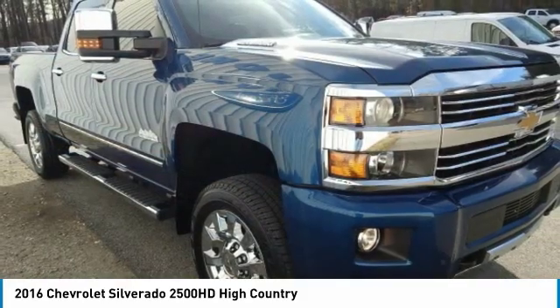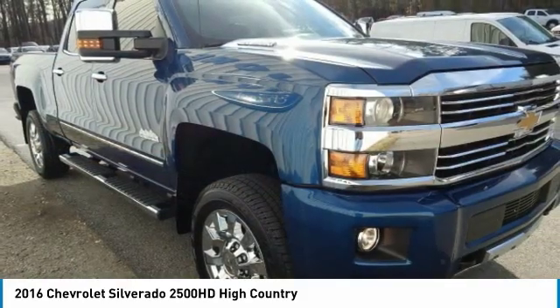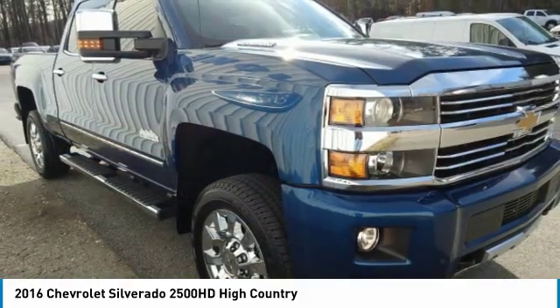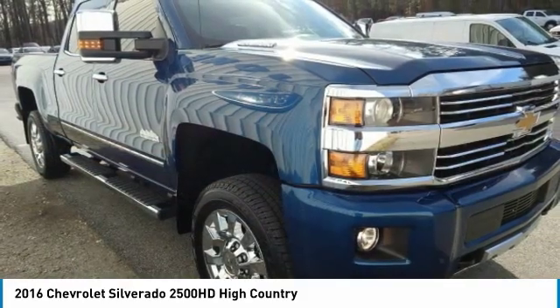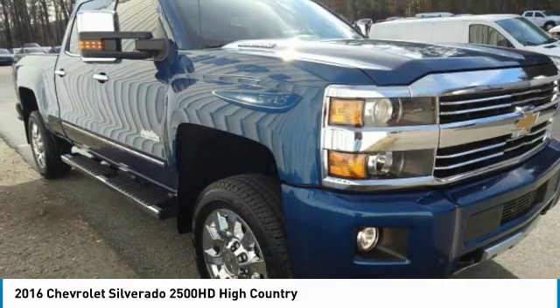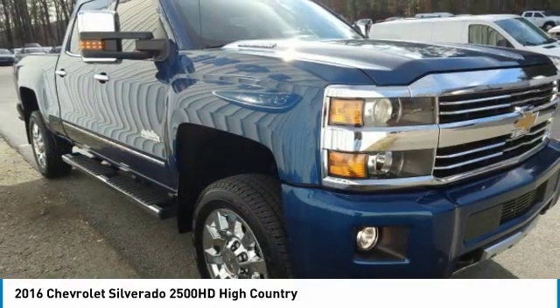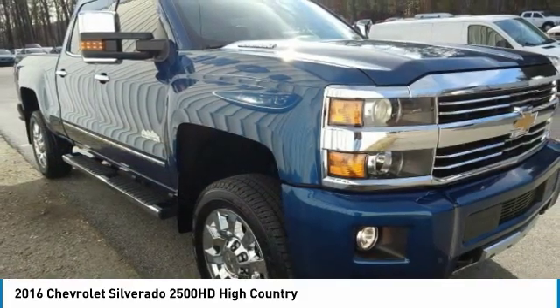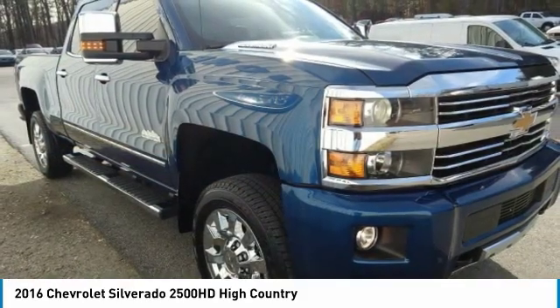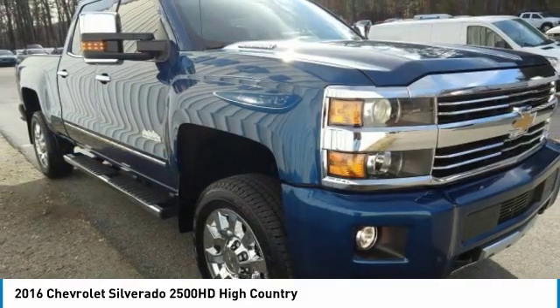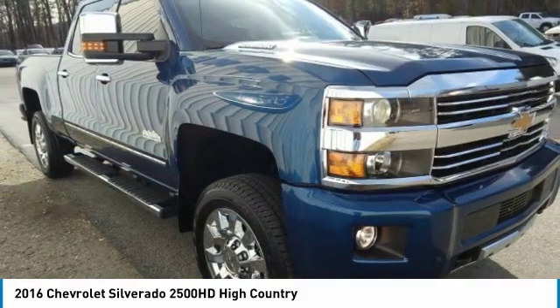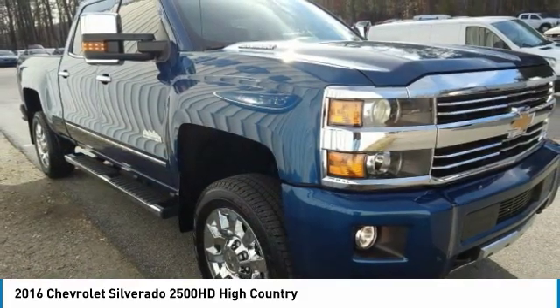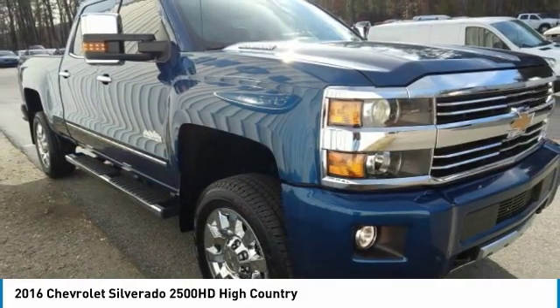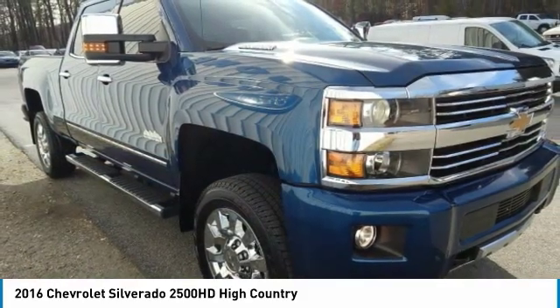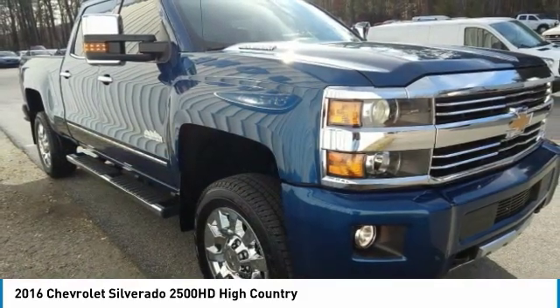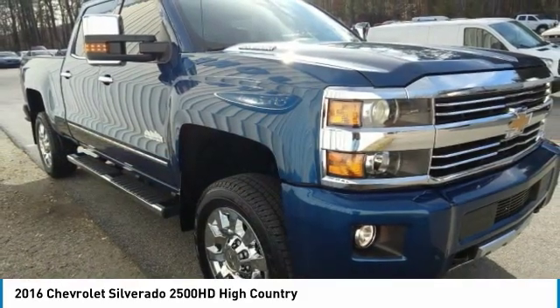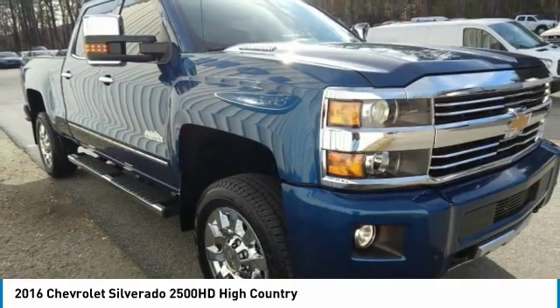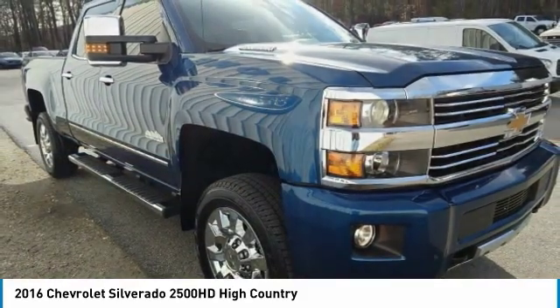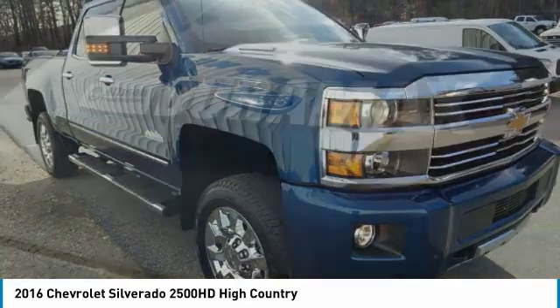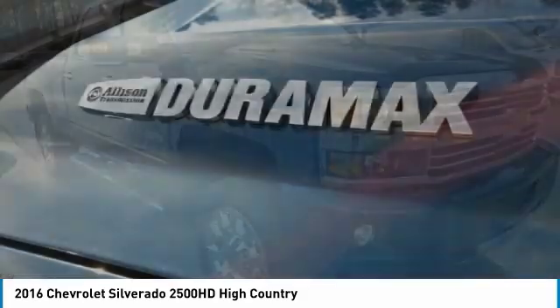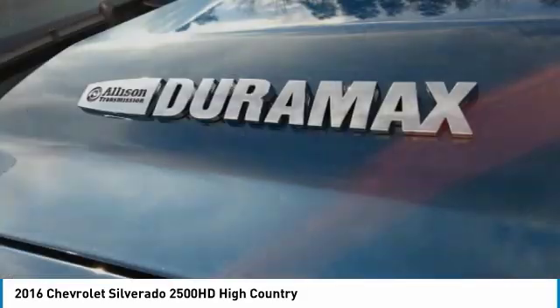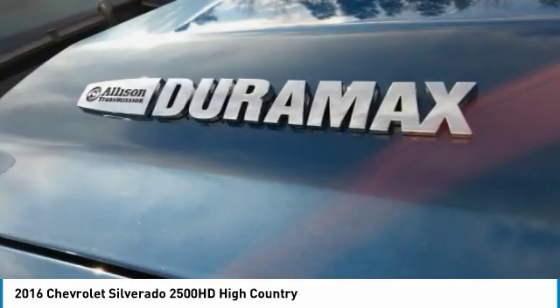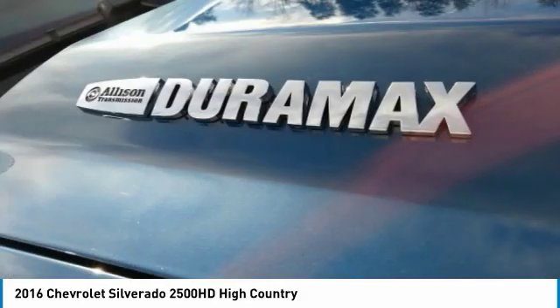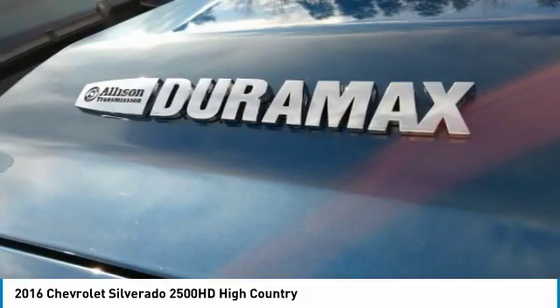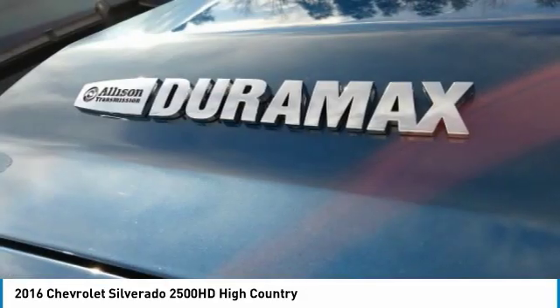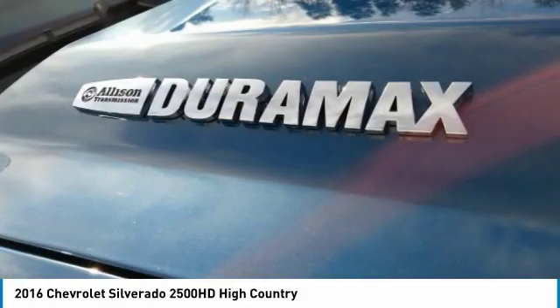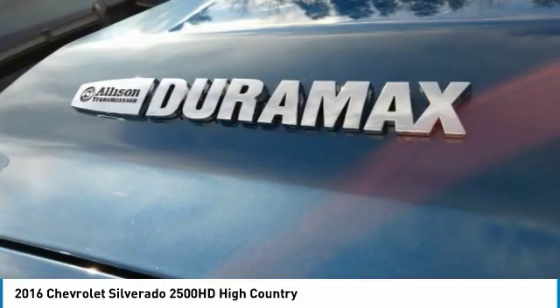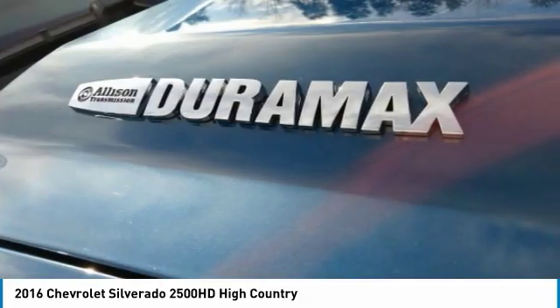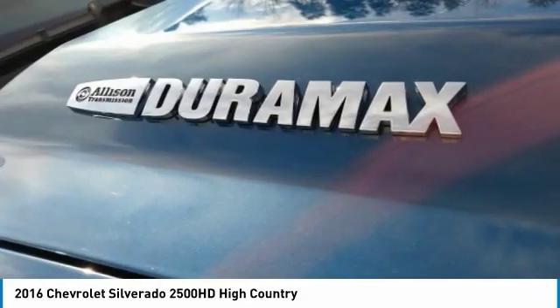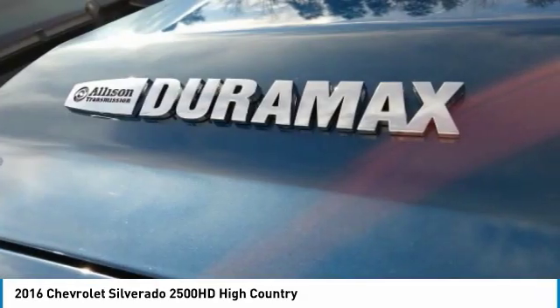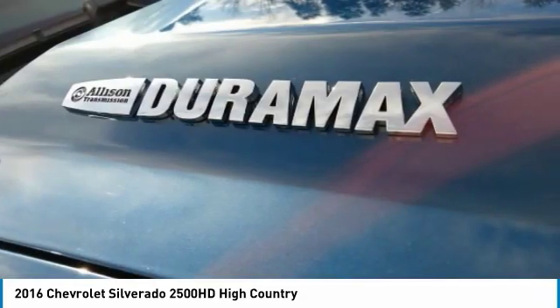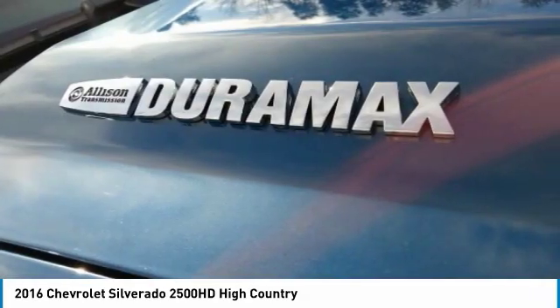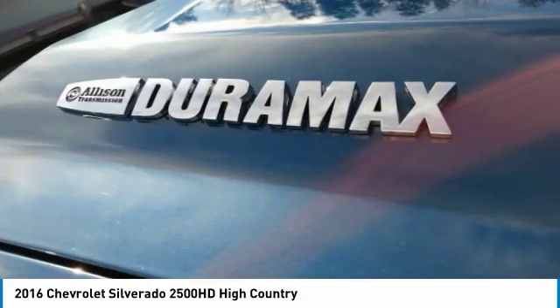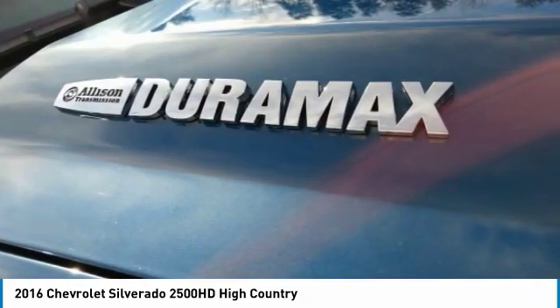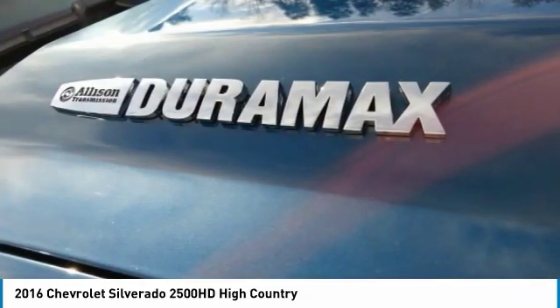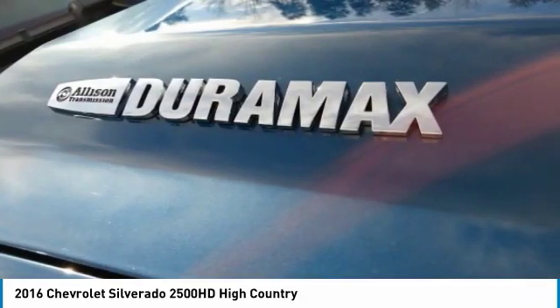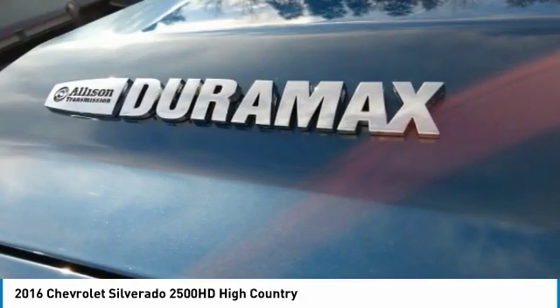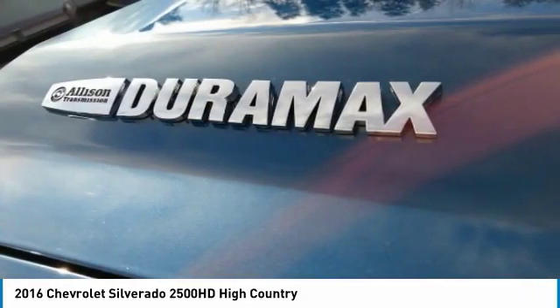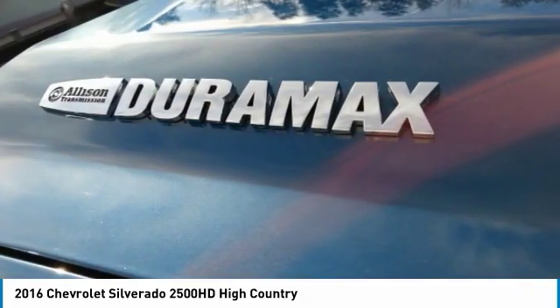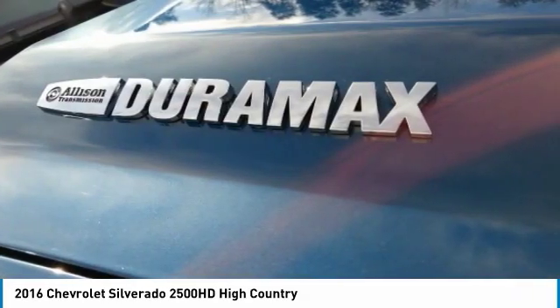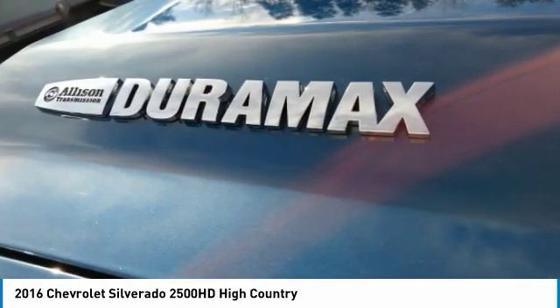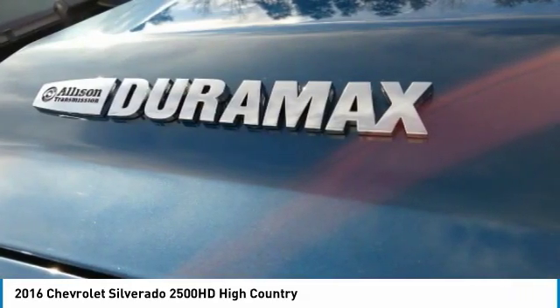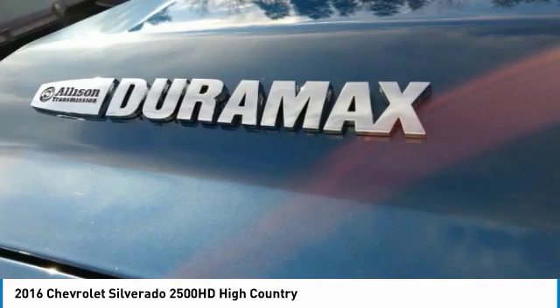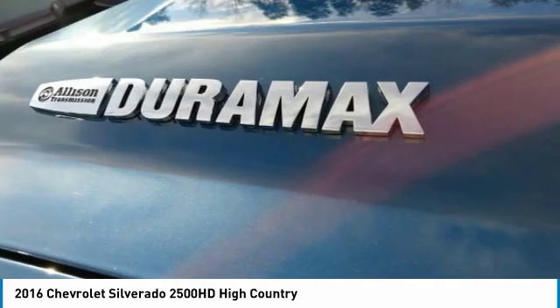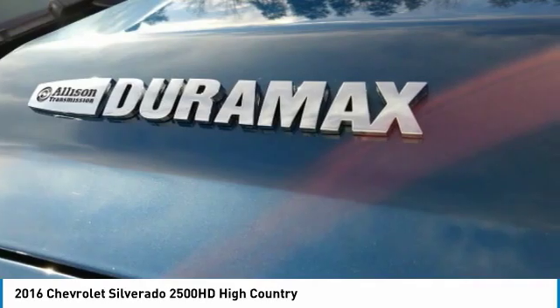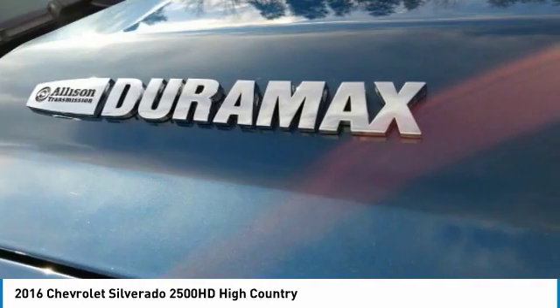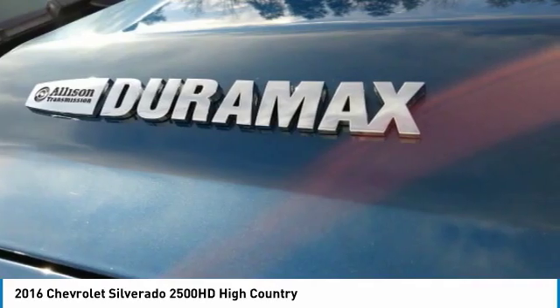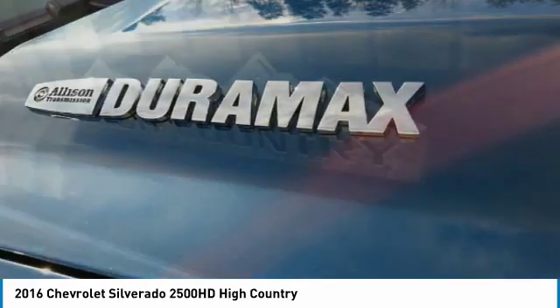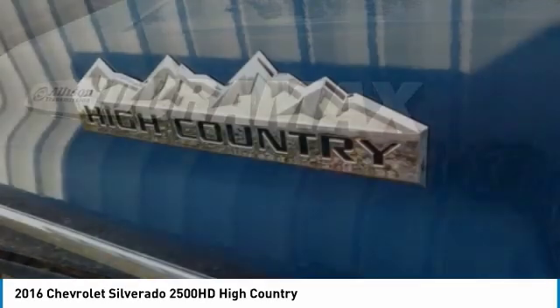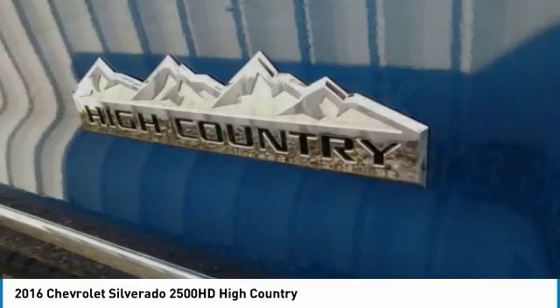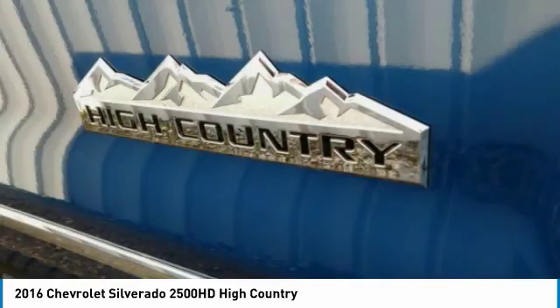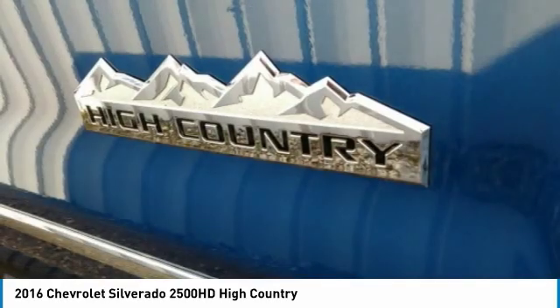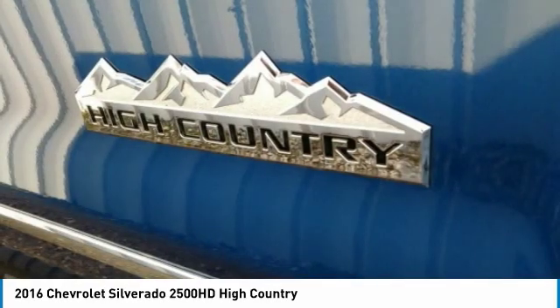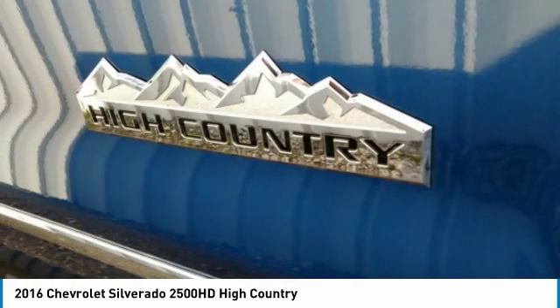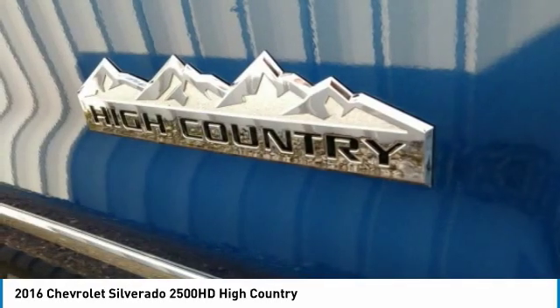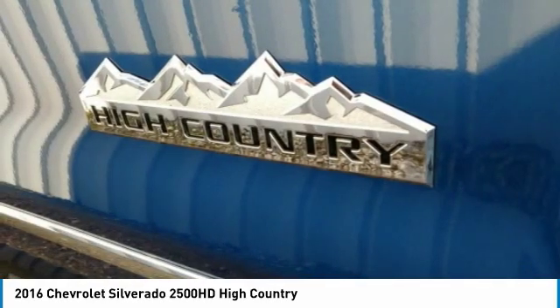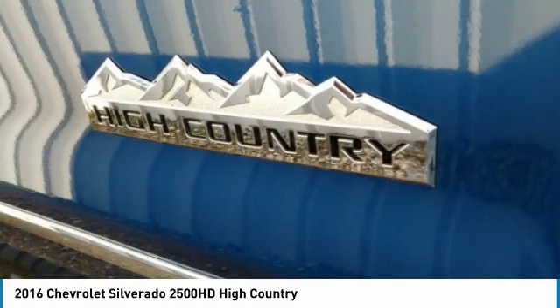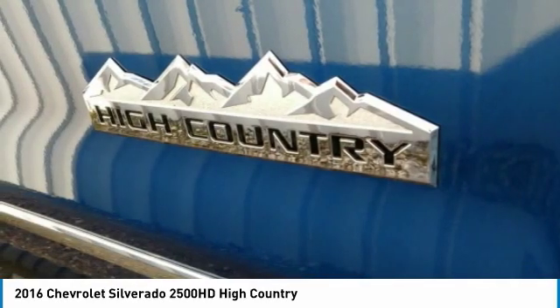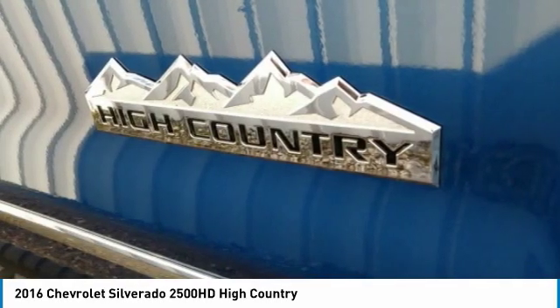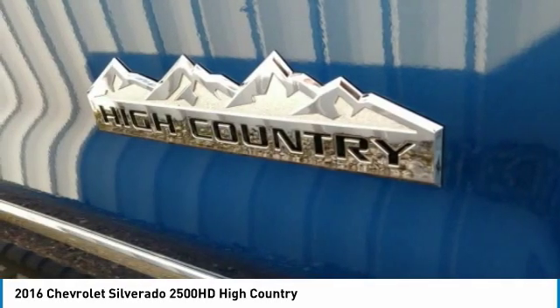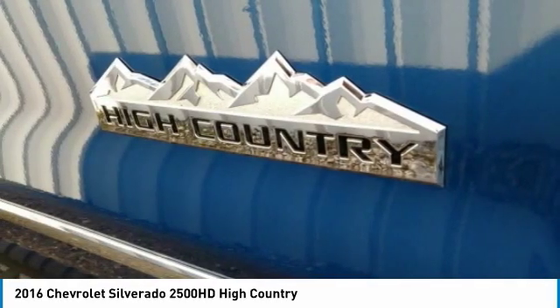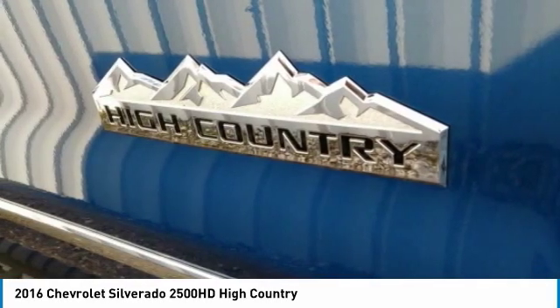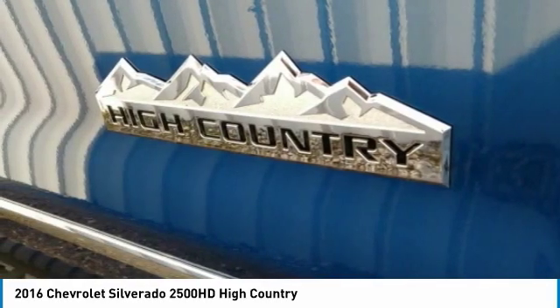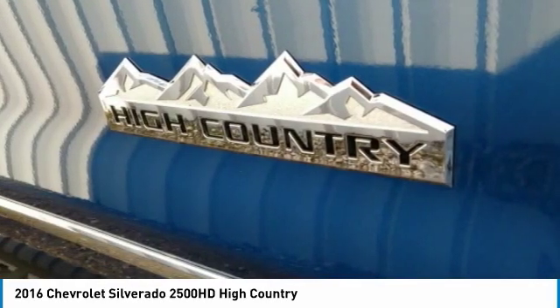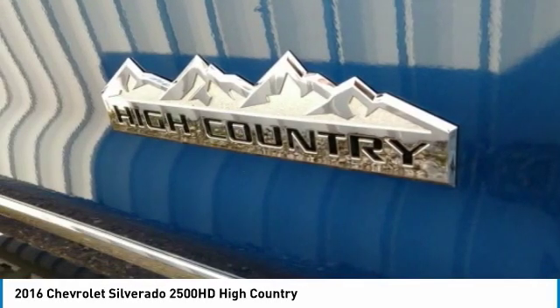Premium sound system. If you like it online, you'll love it in your driveway. Take it for a spin today.